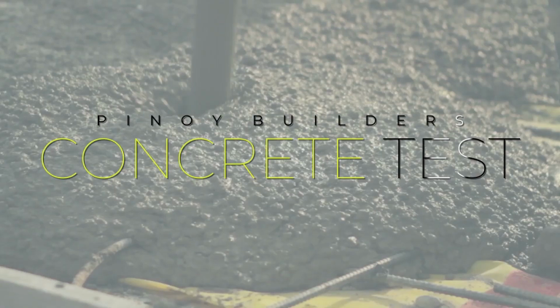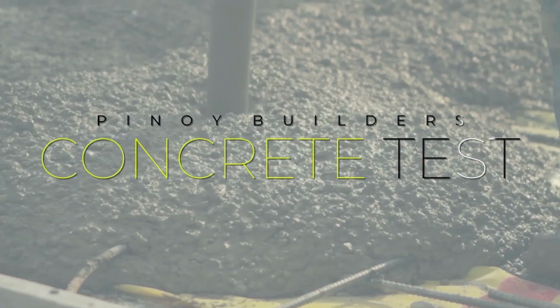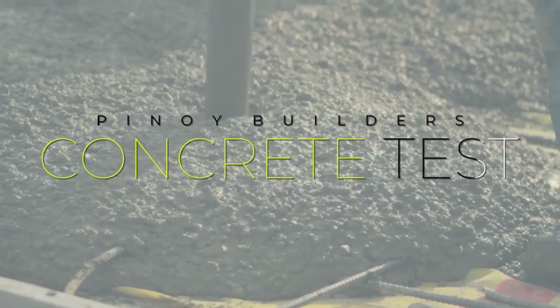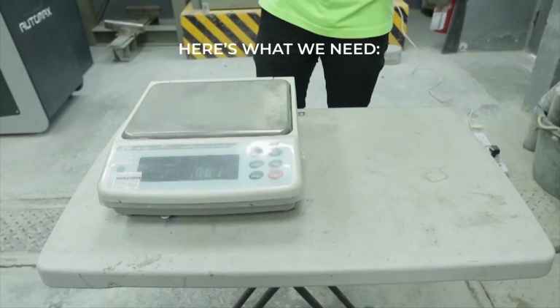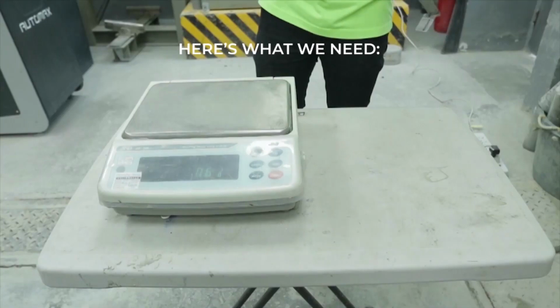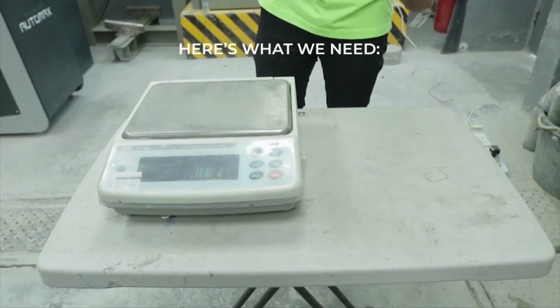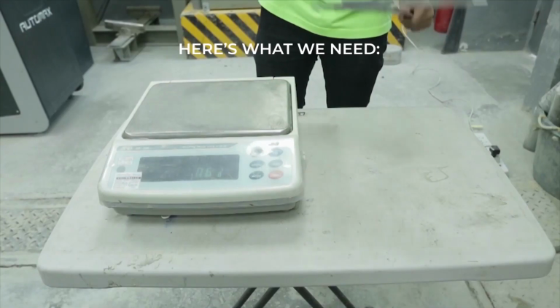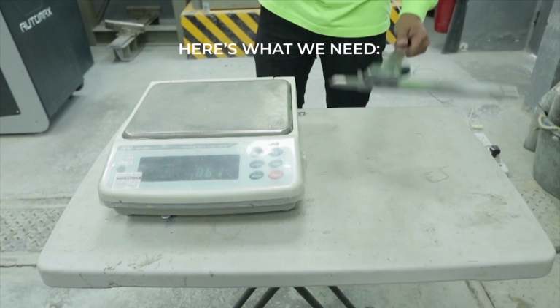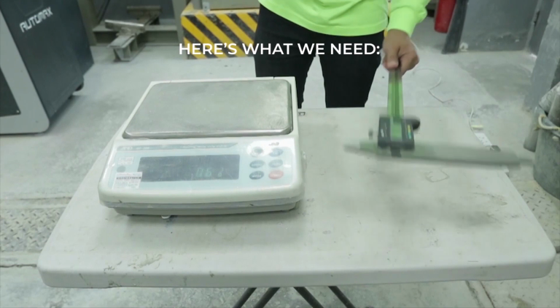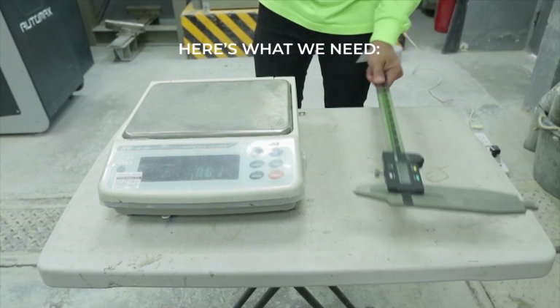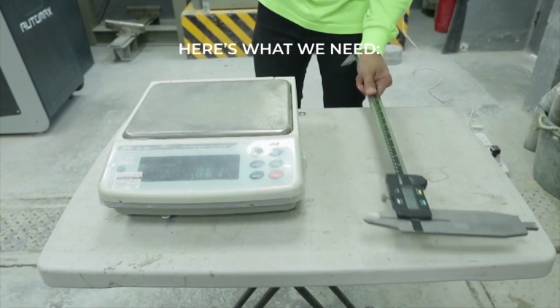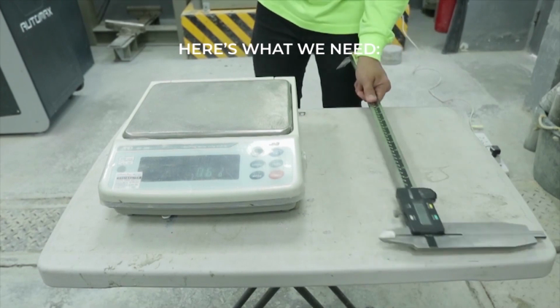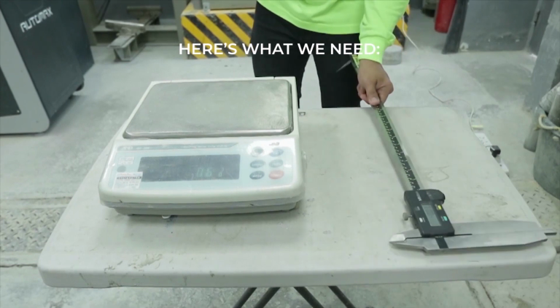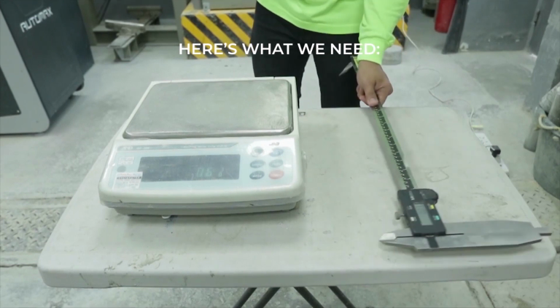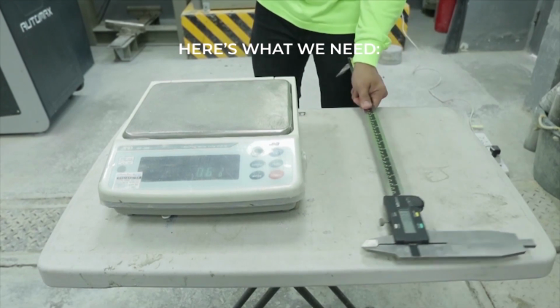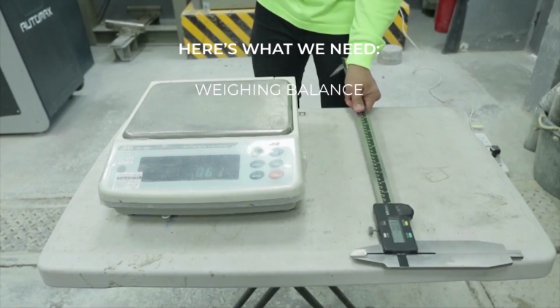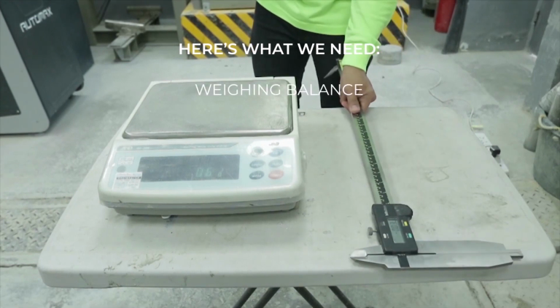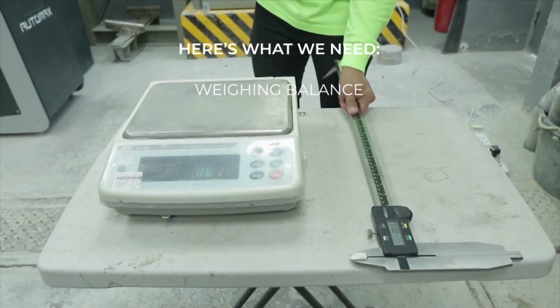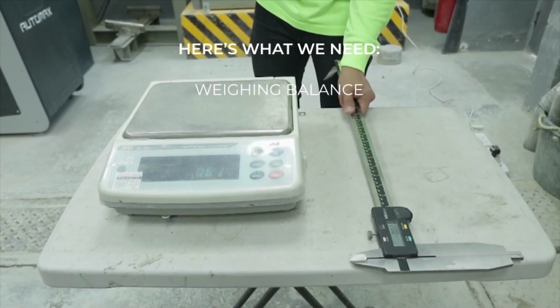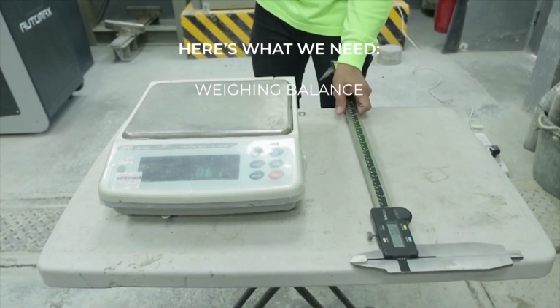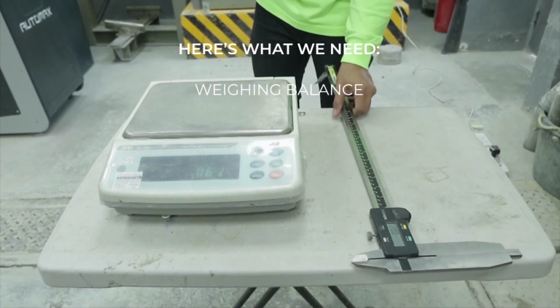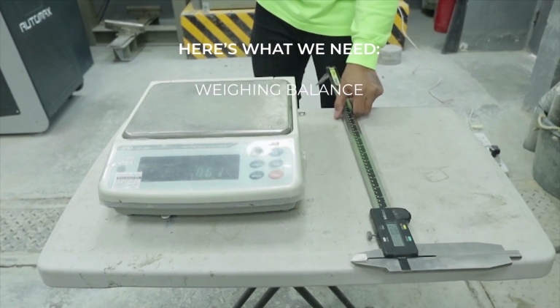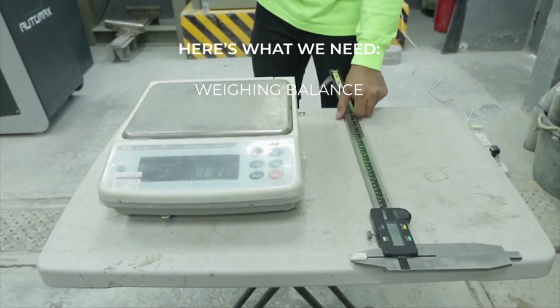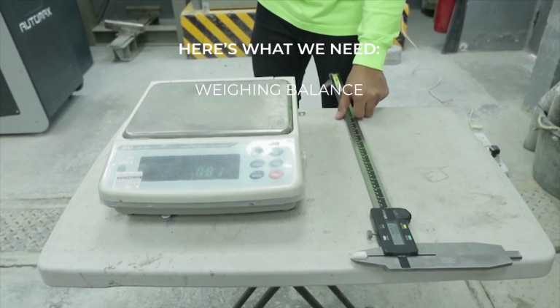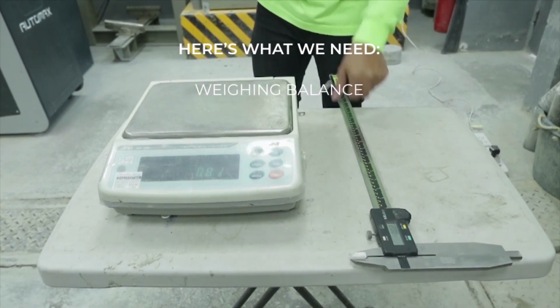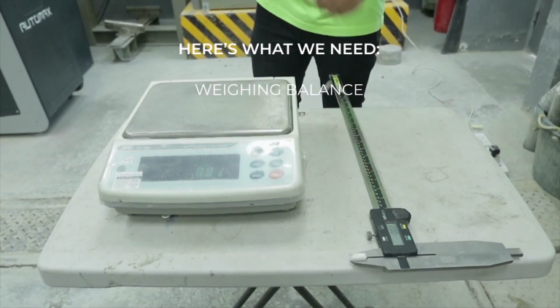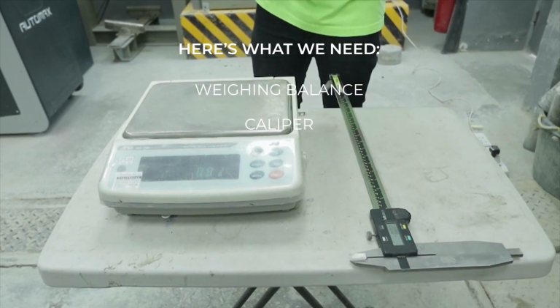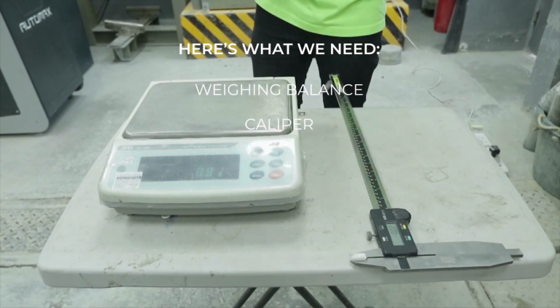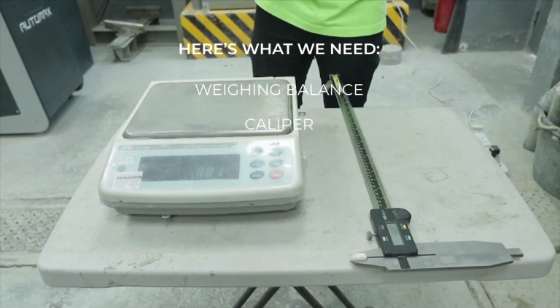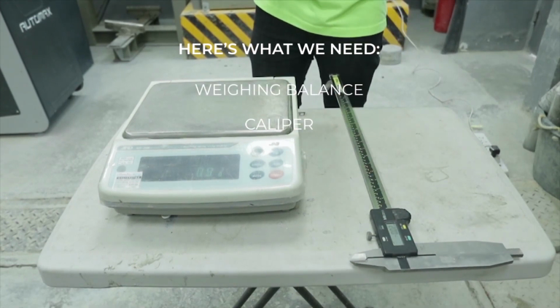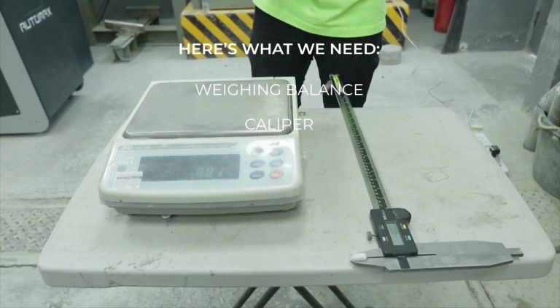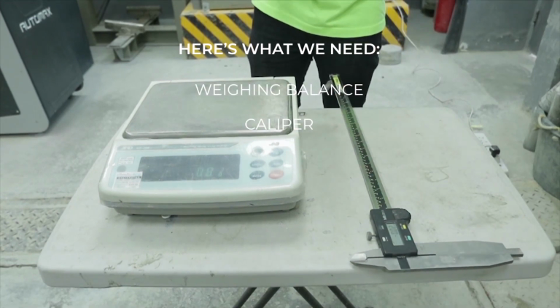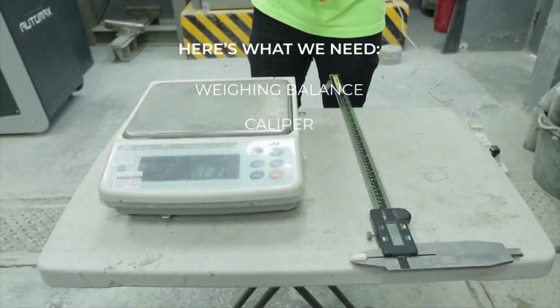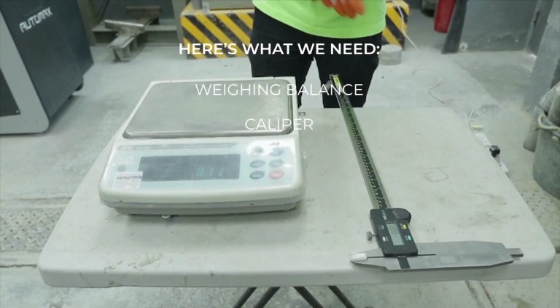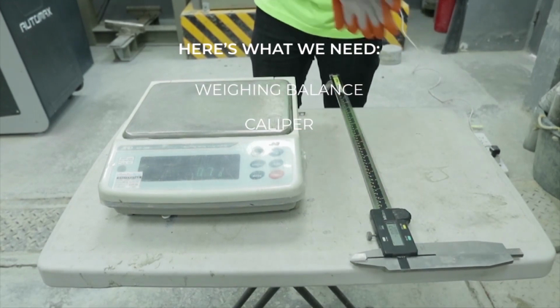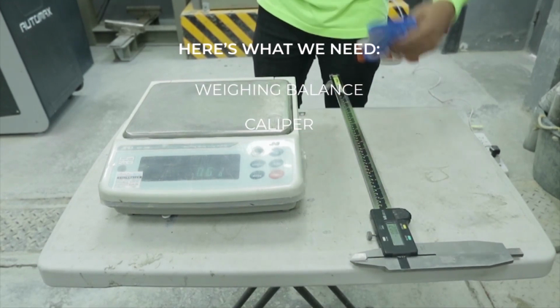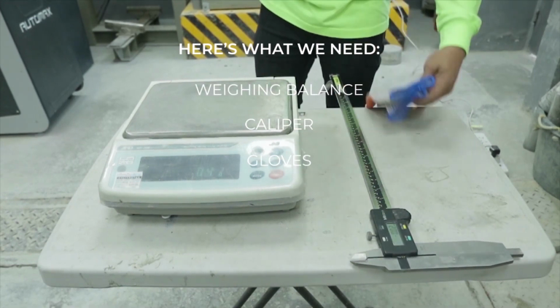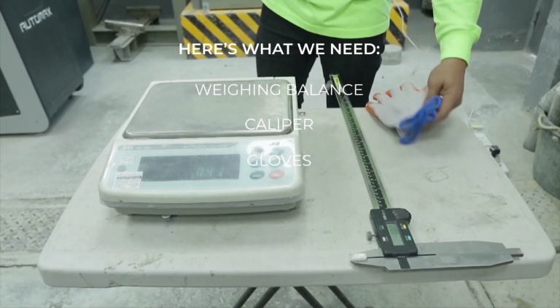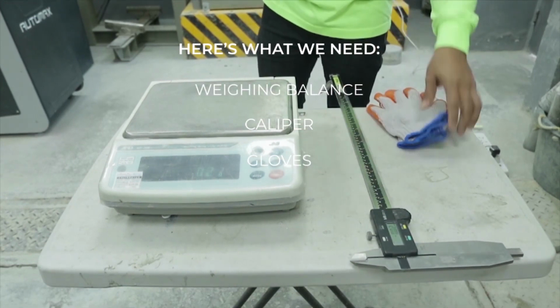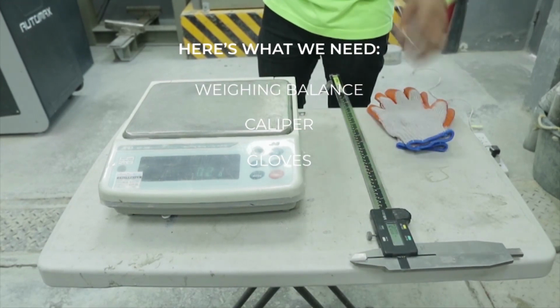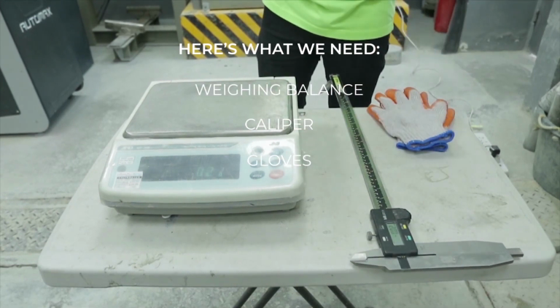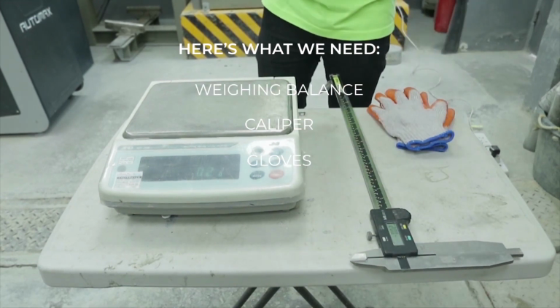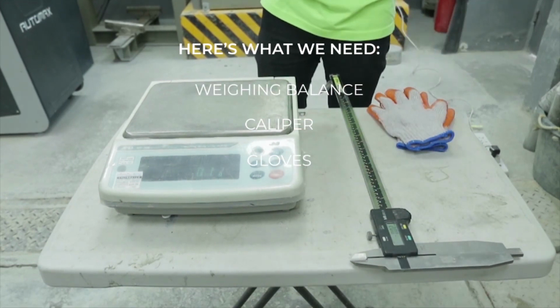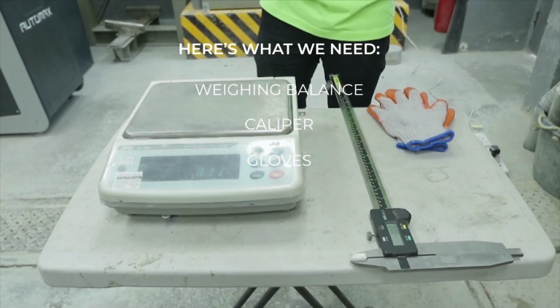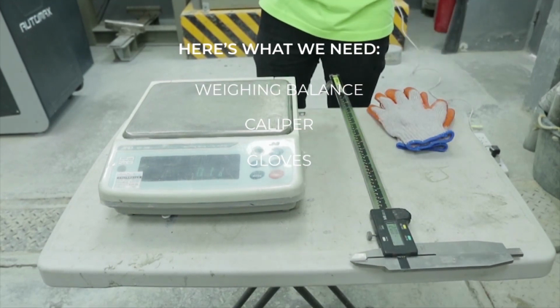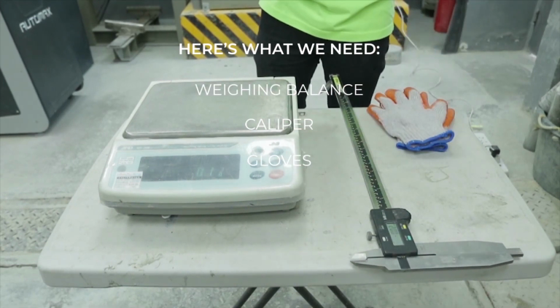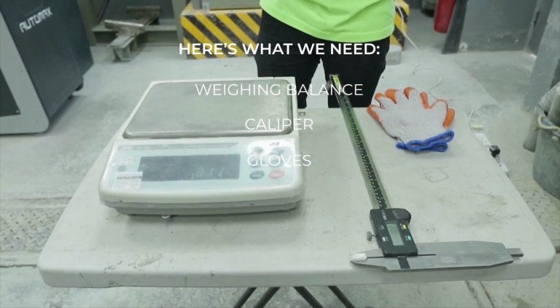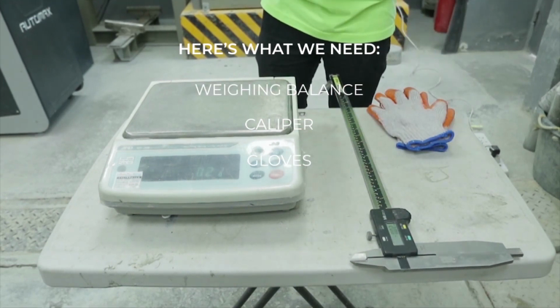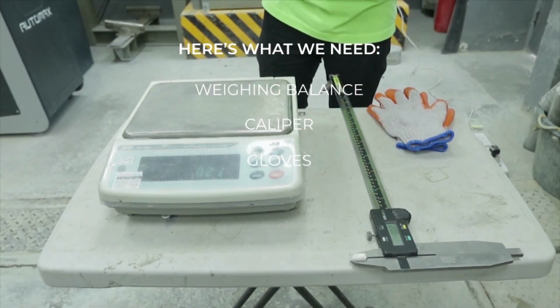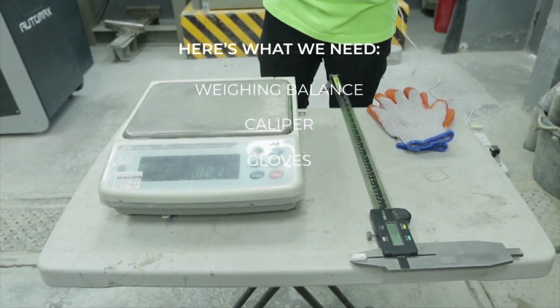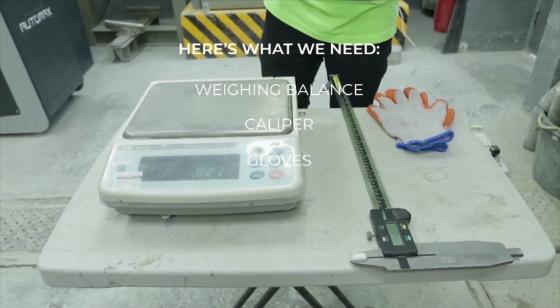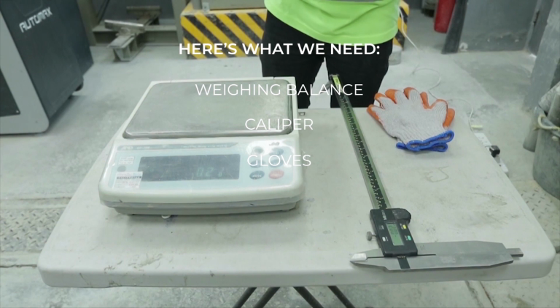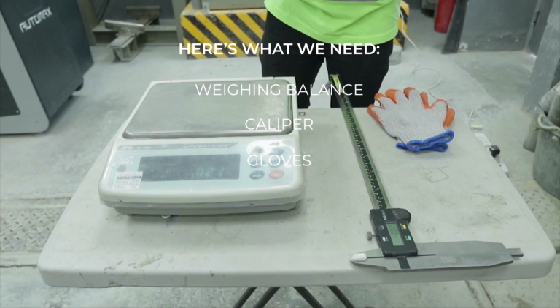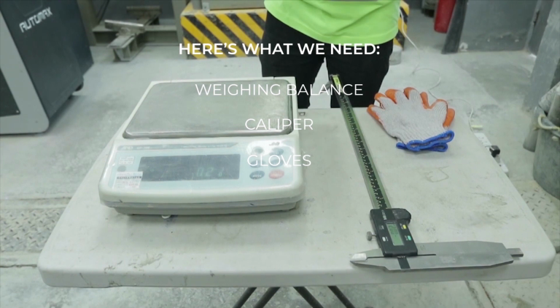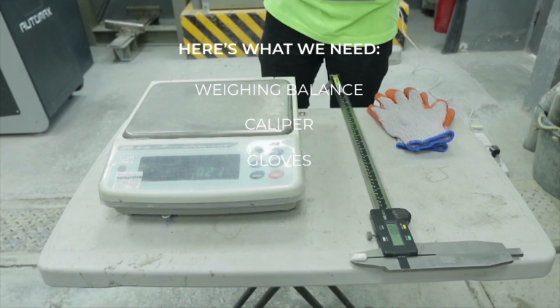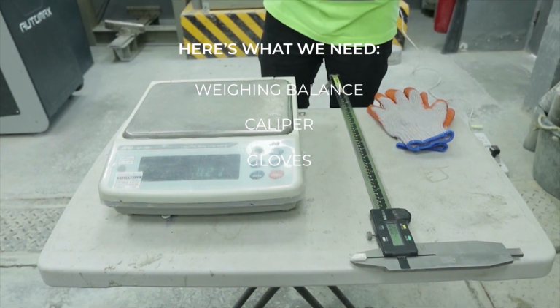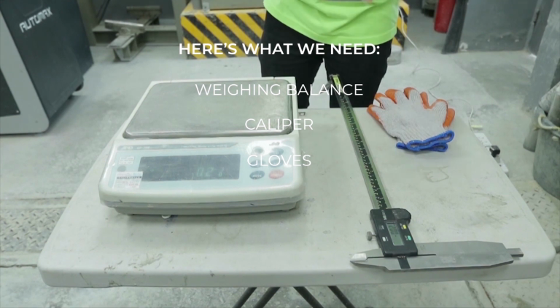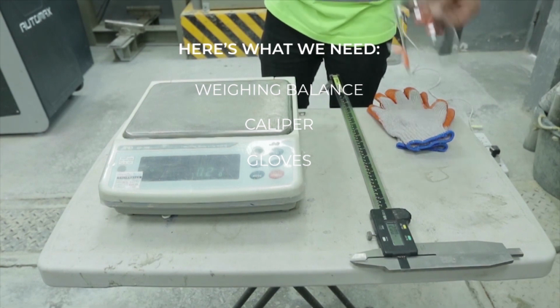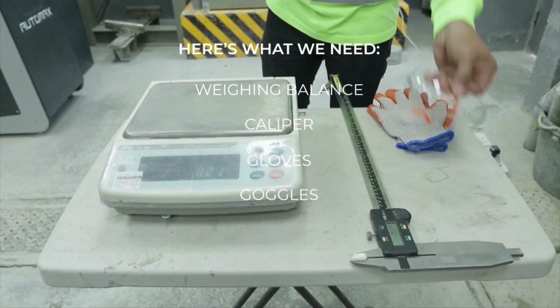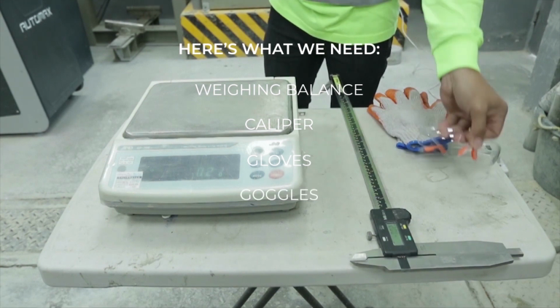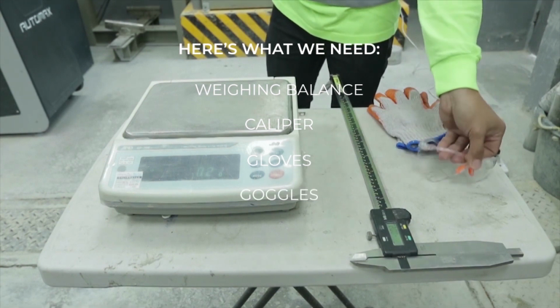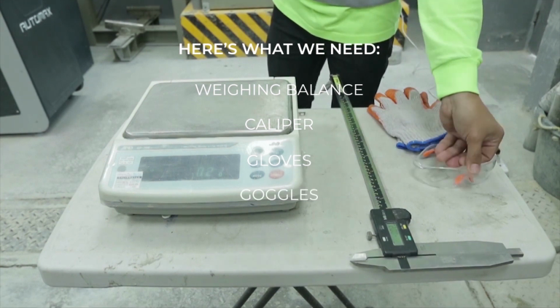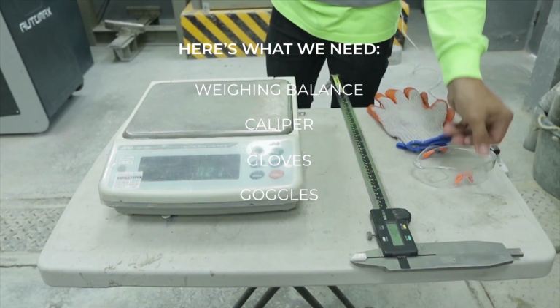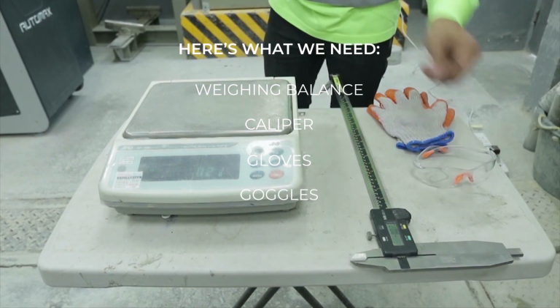Here's what we need: weighing balance, caliper, gloves, goggles.